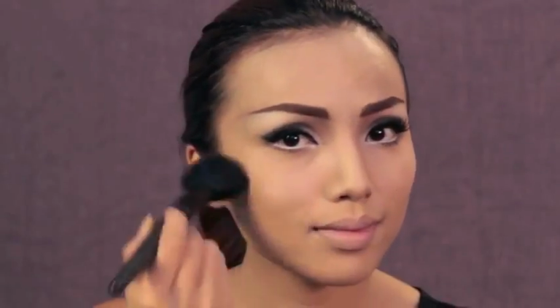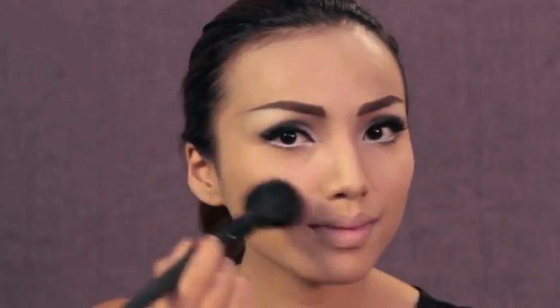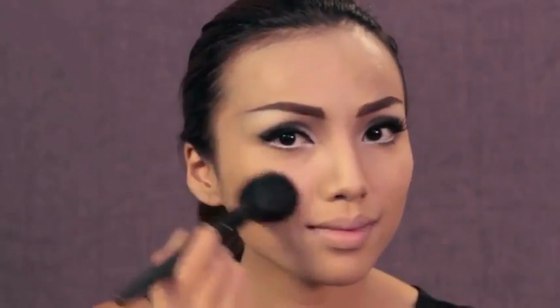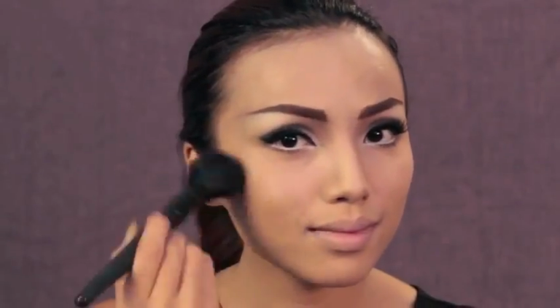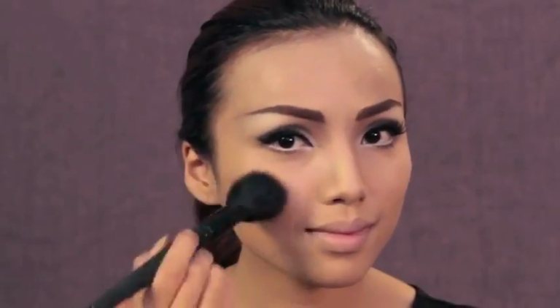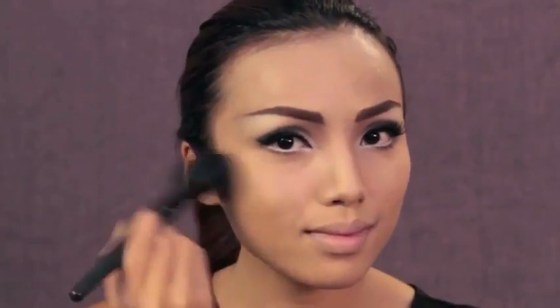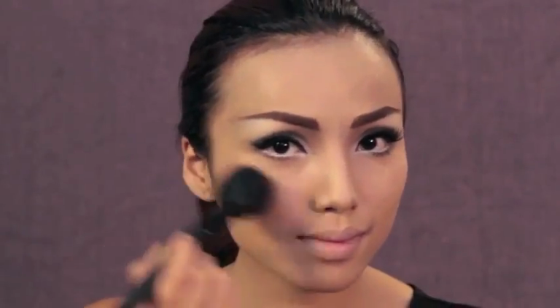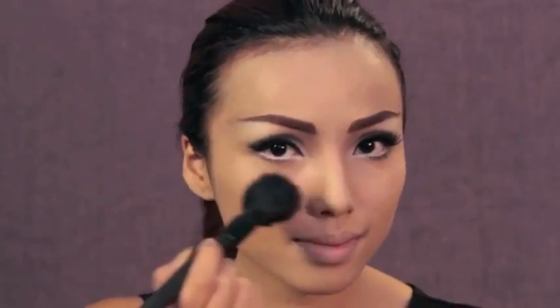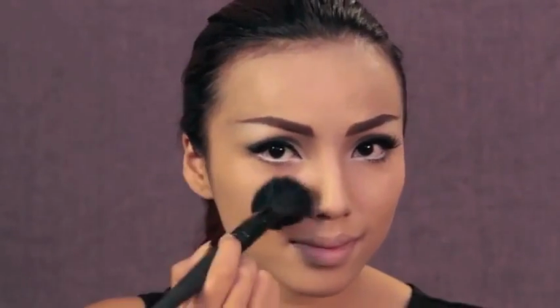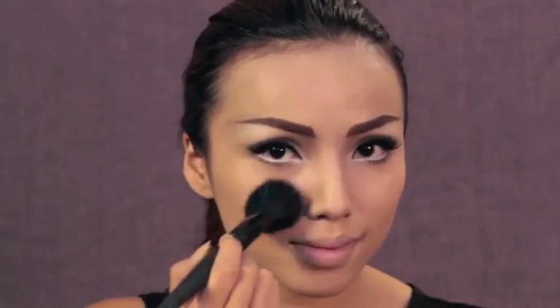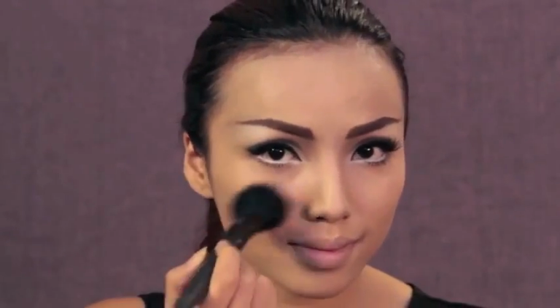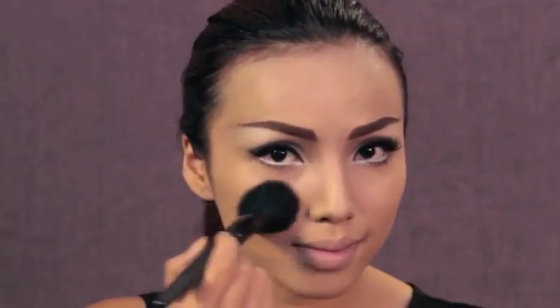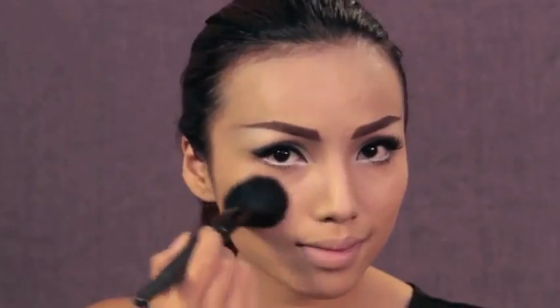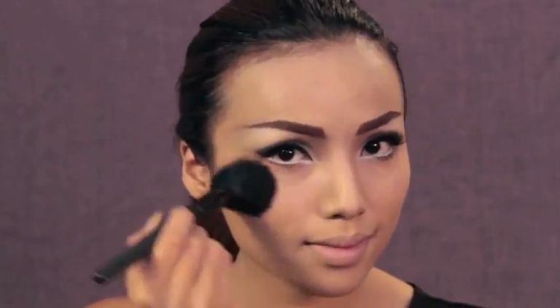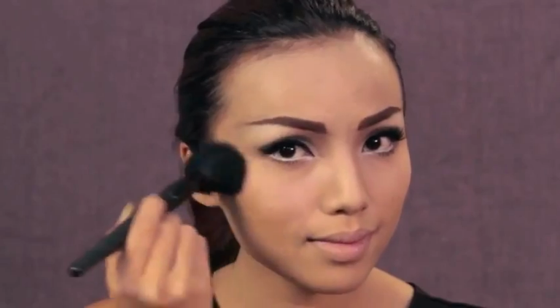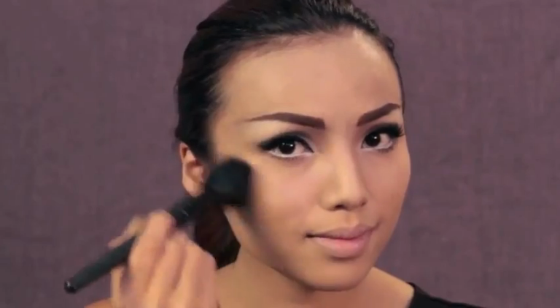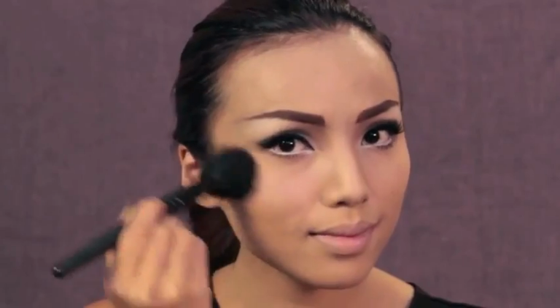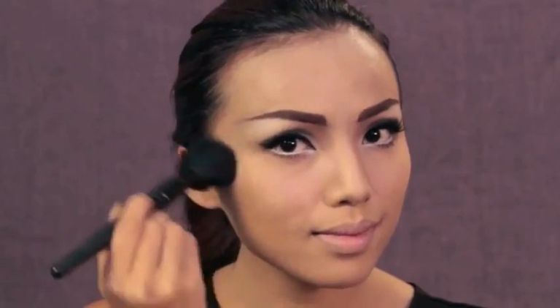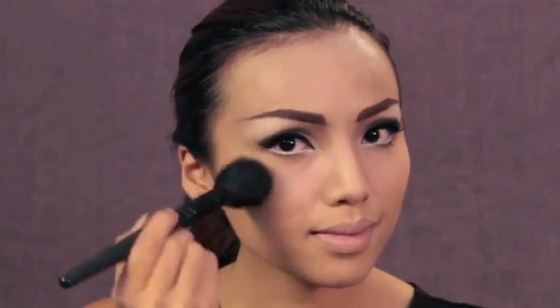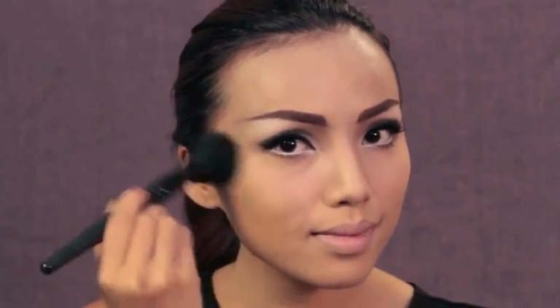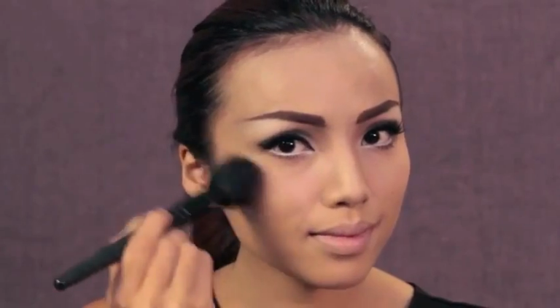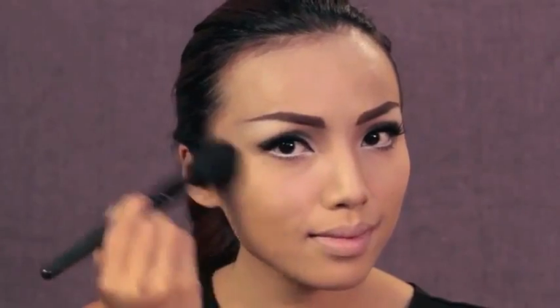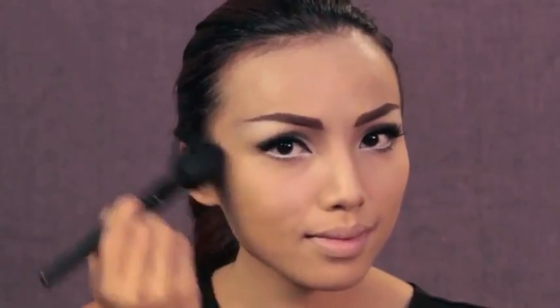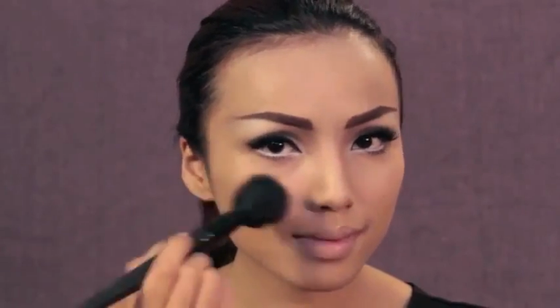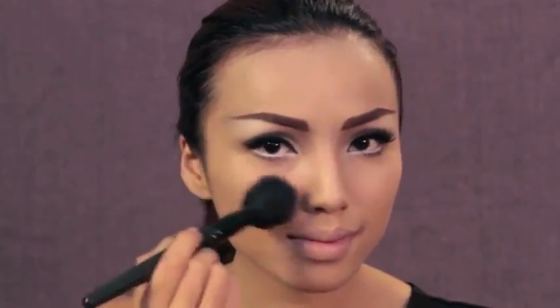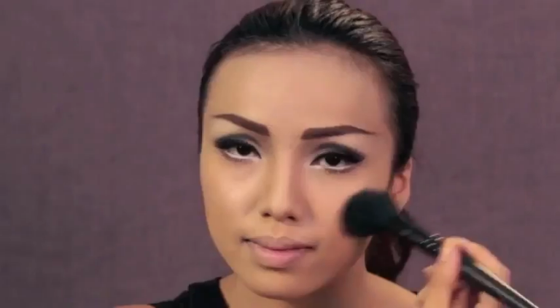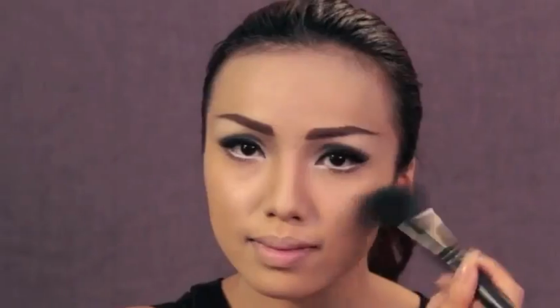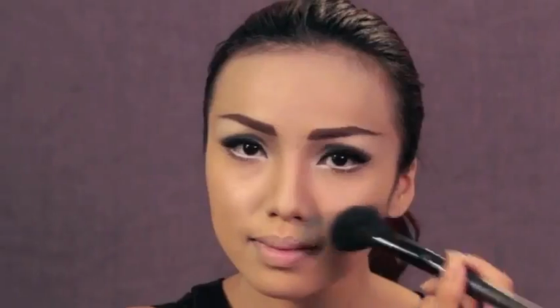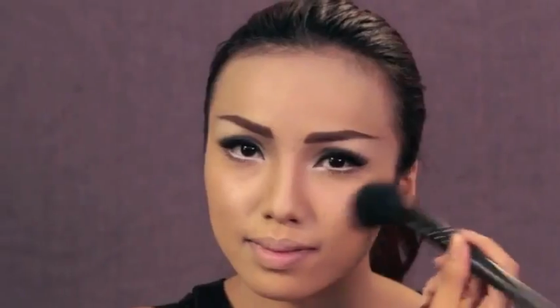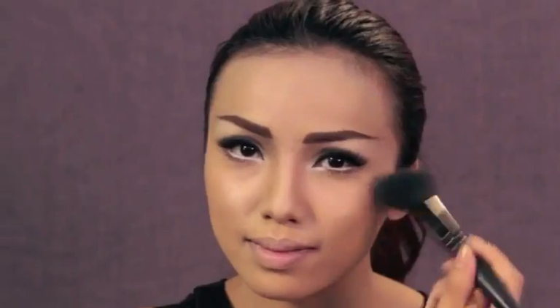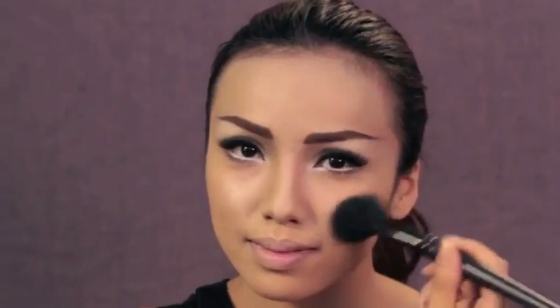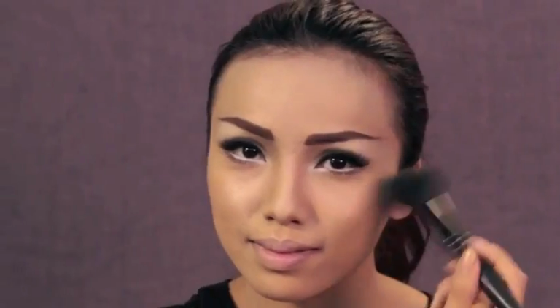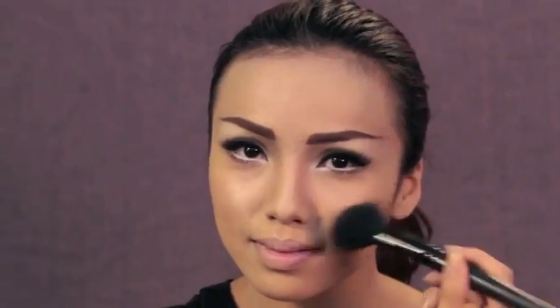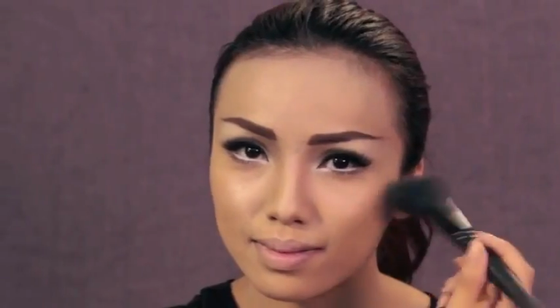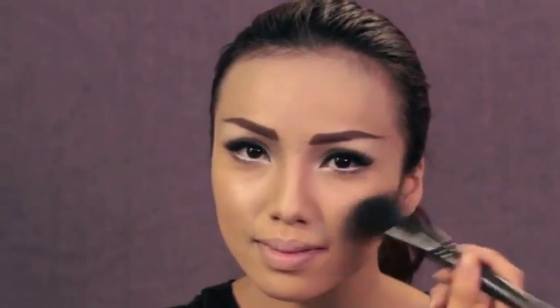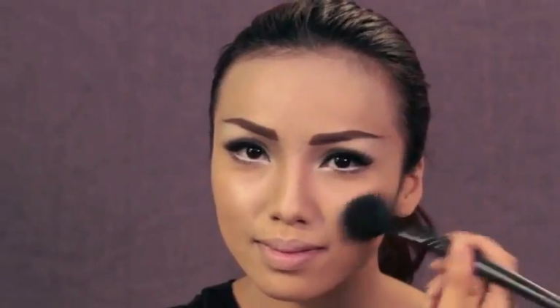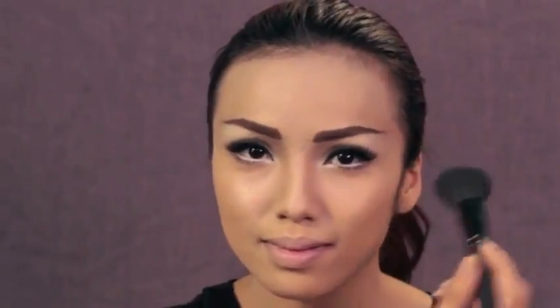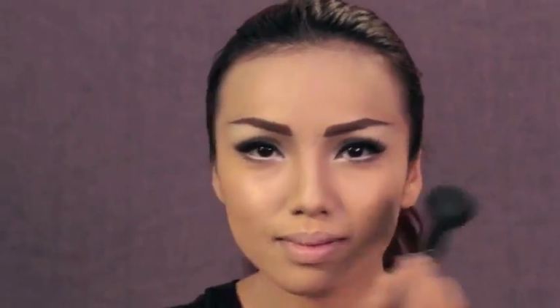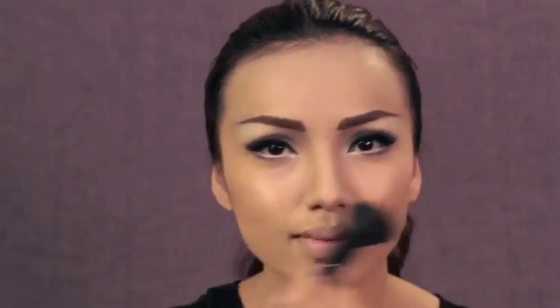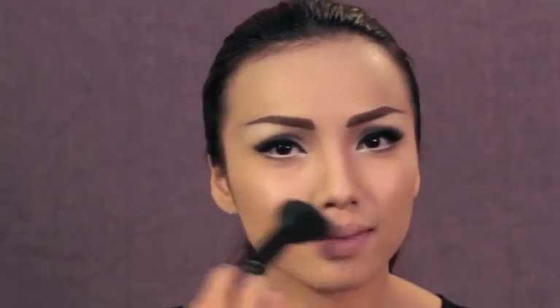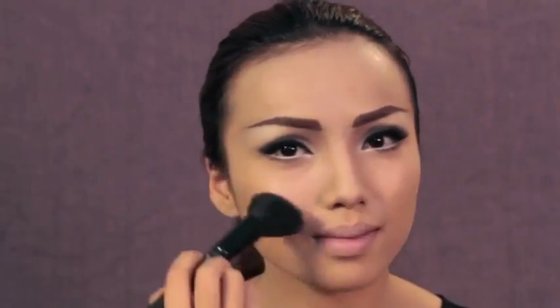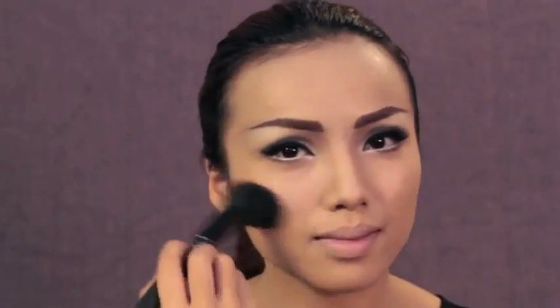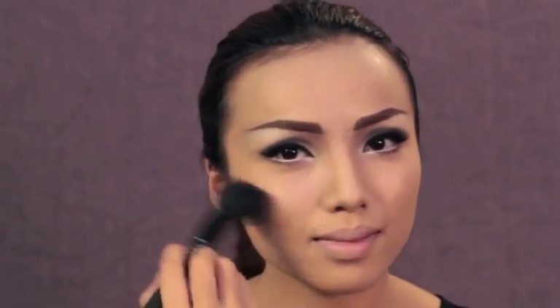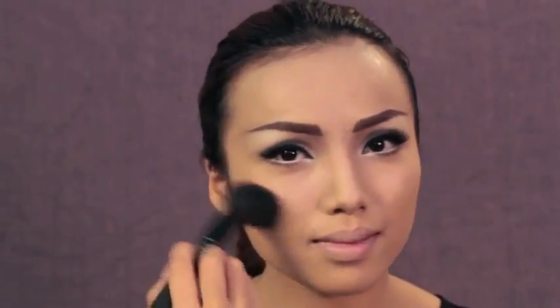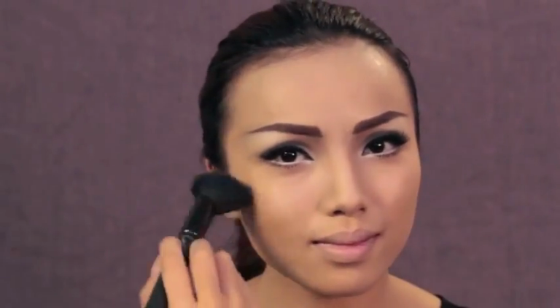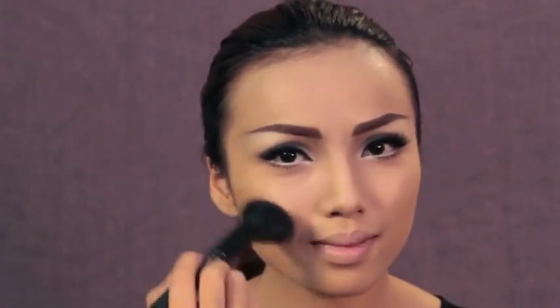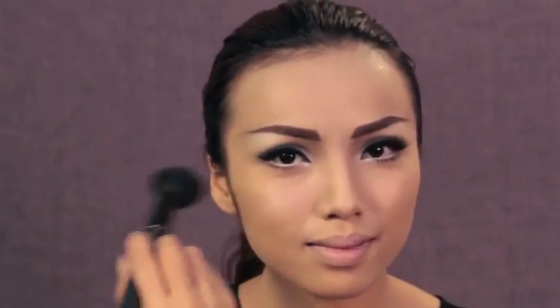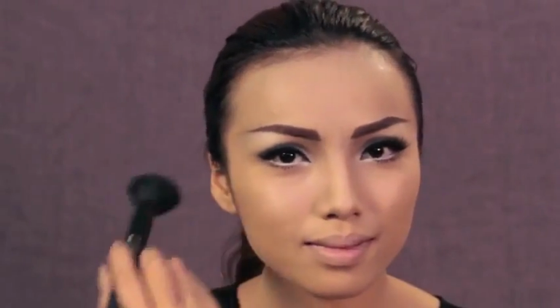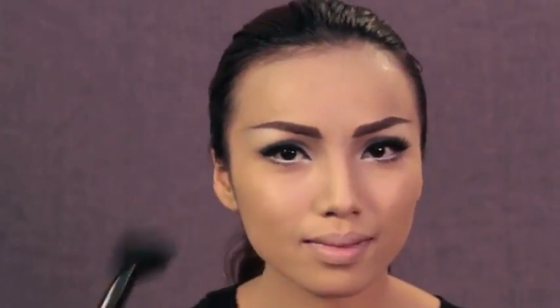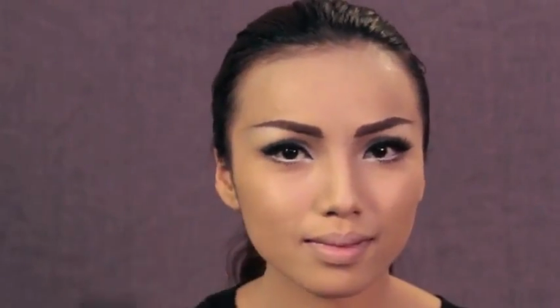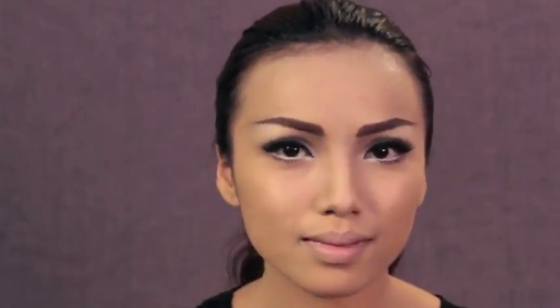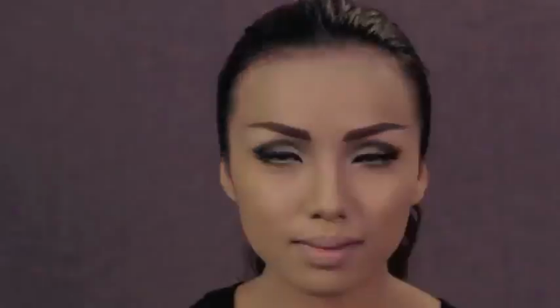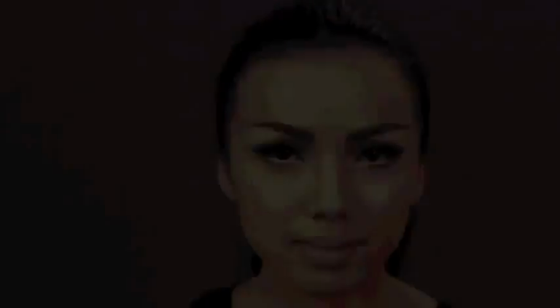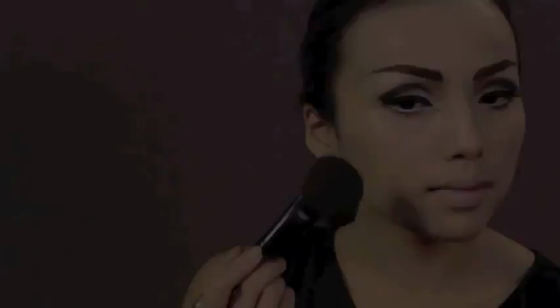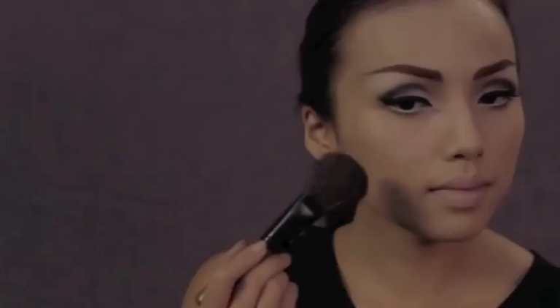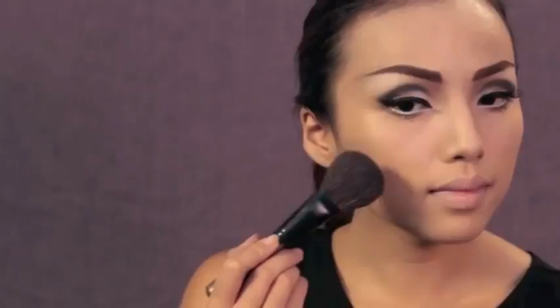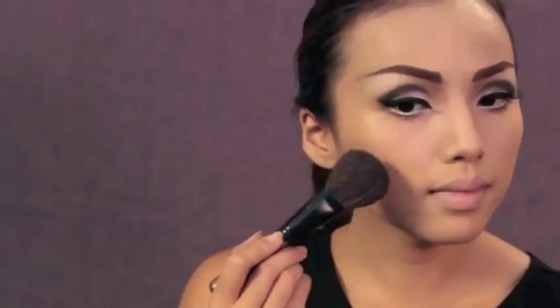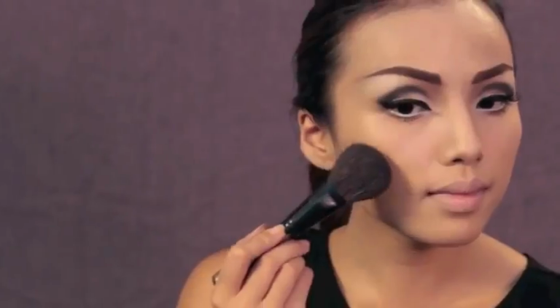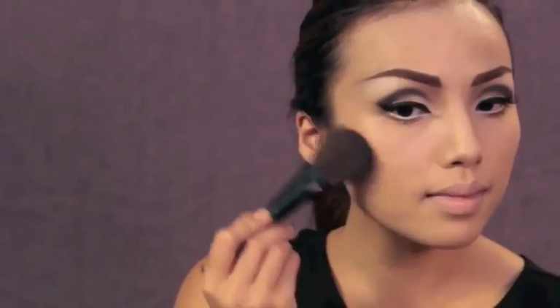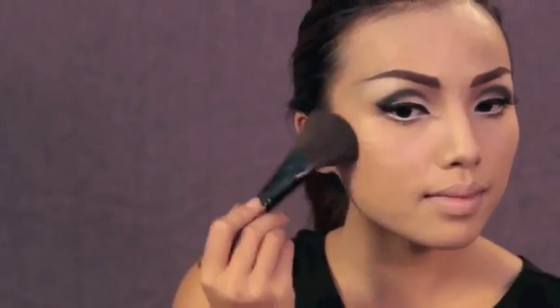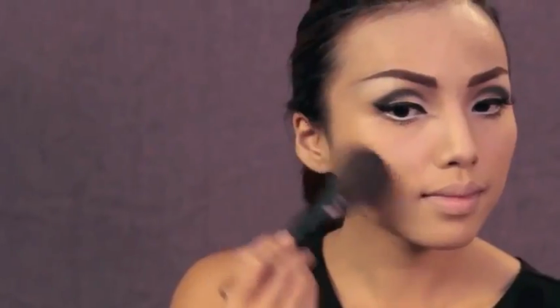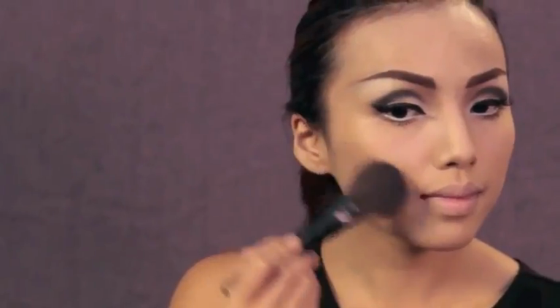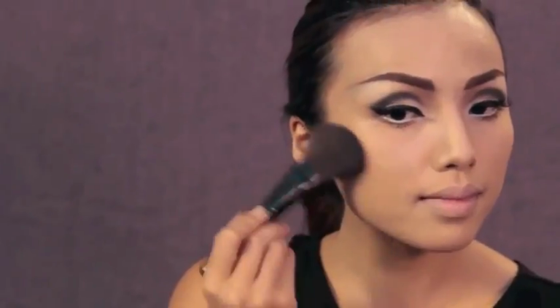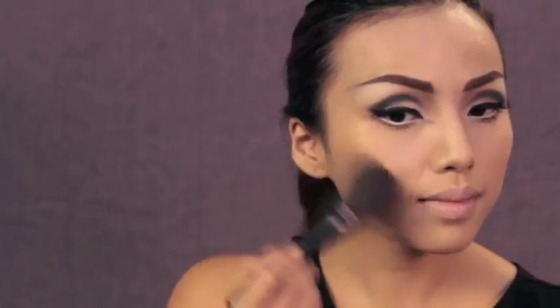Now for the cheeks, I'm going to add a bit of highlight on the cheekbones and then brush a pink blush below the highlight.